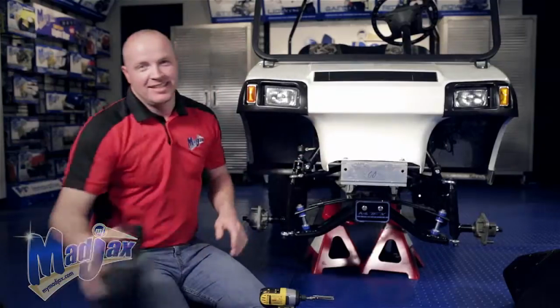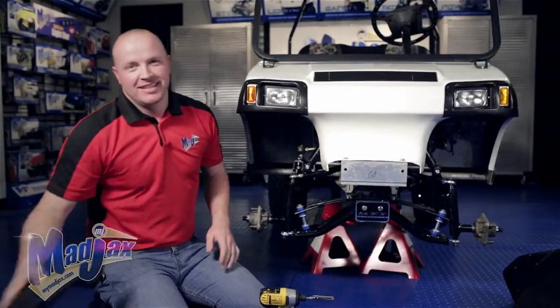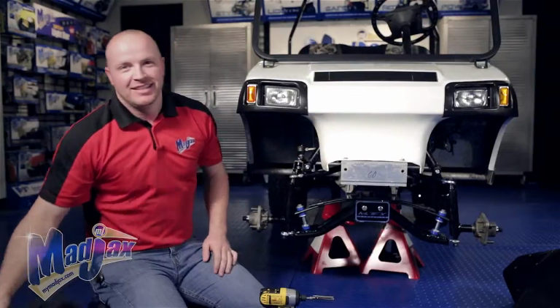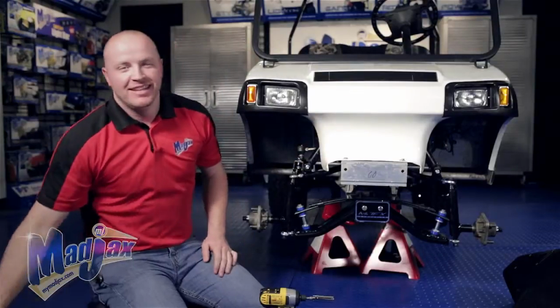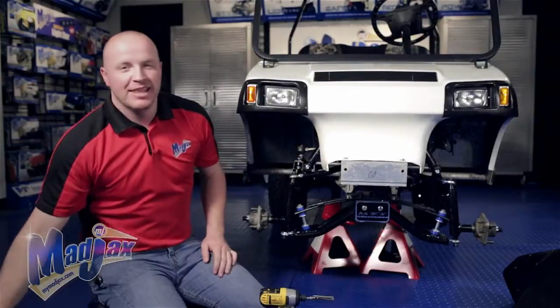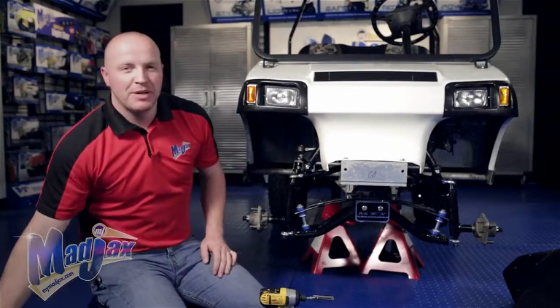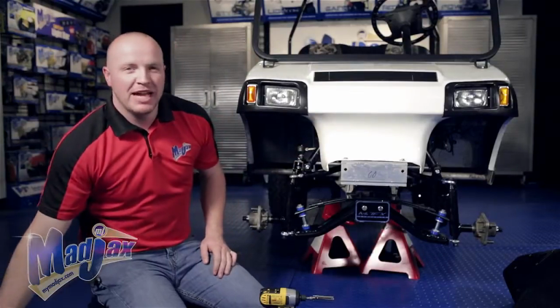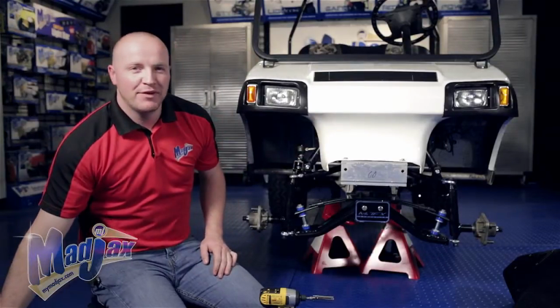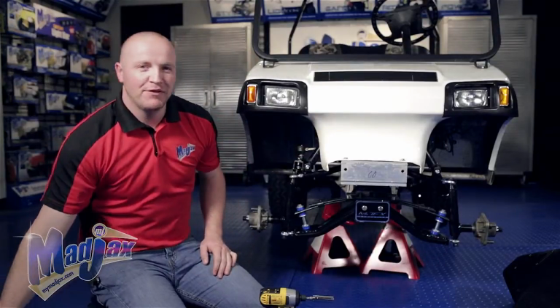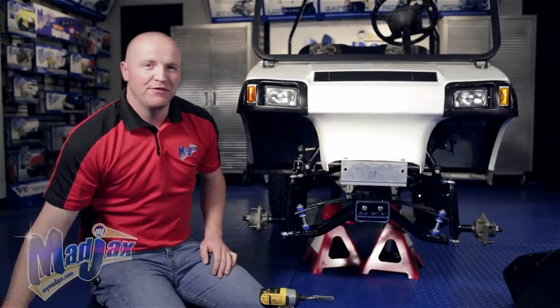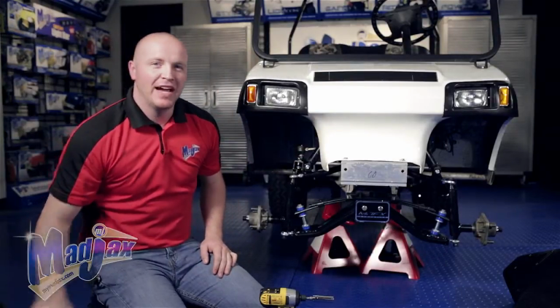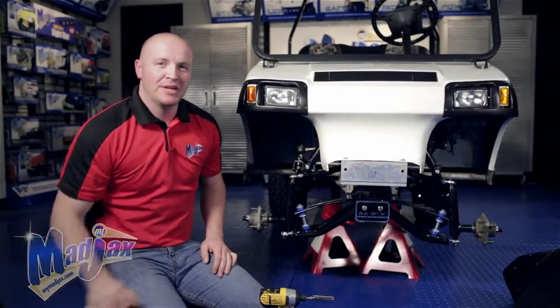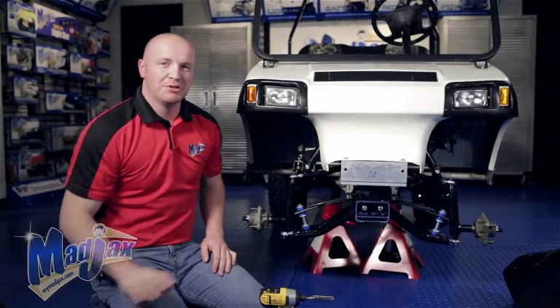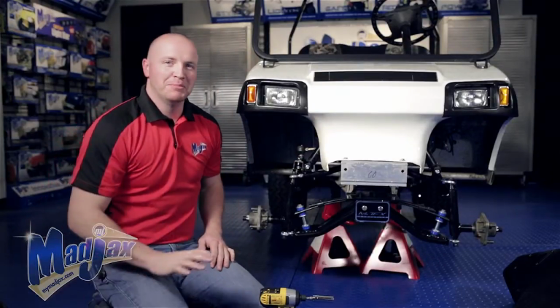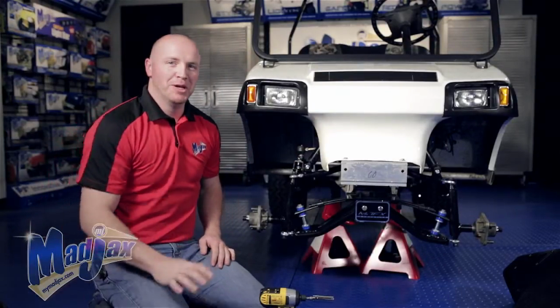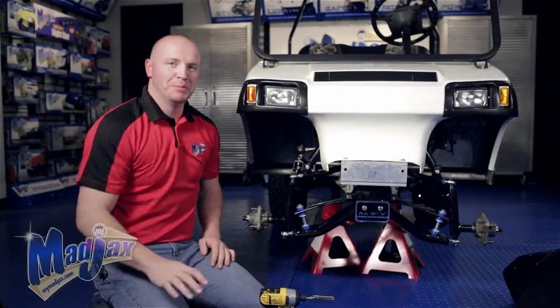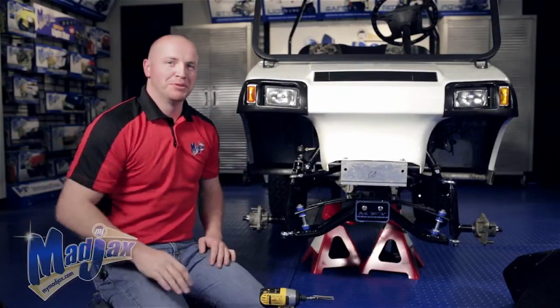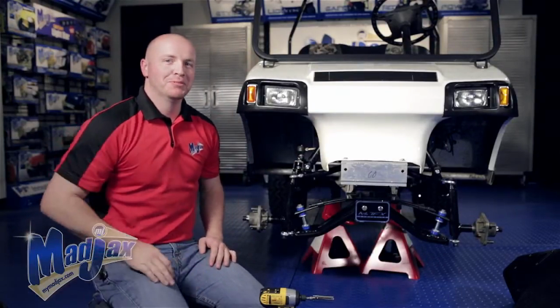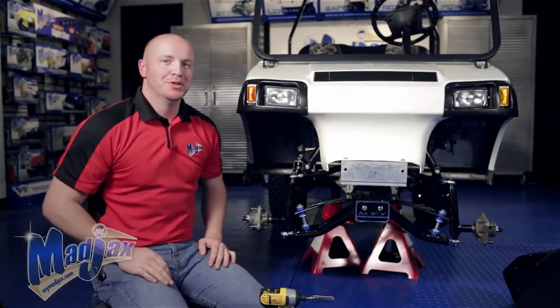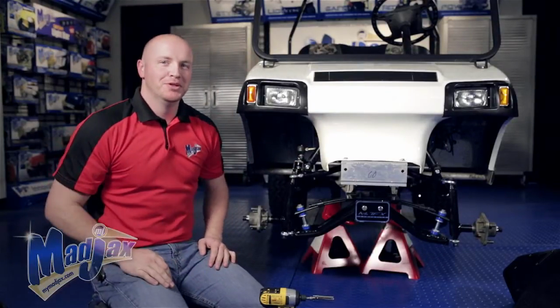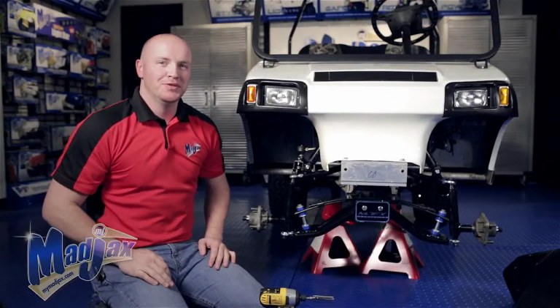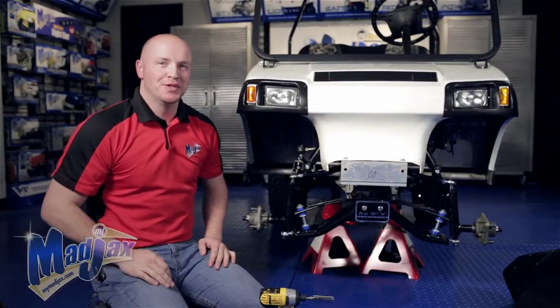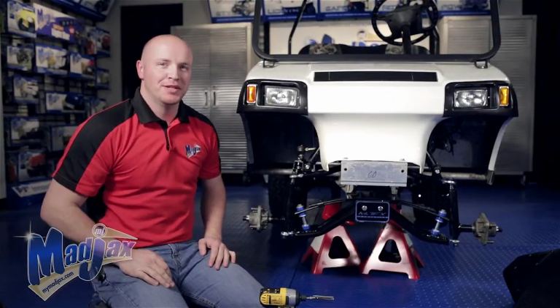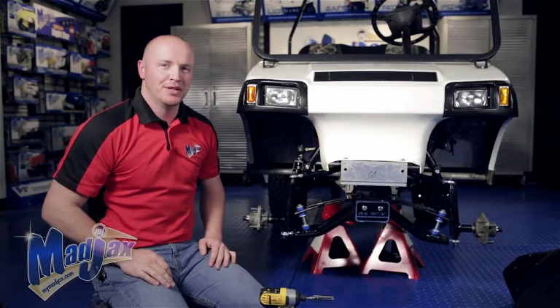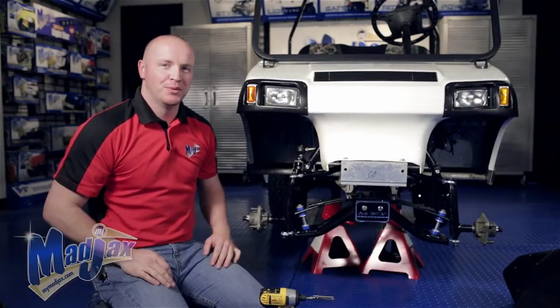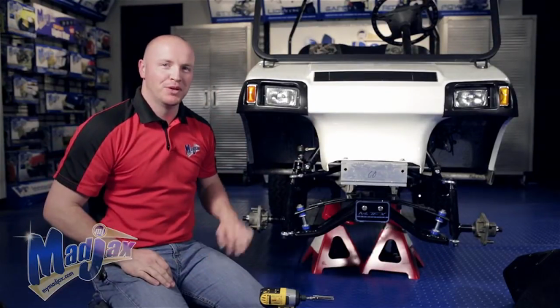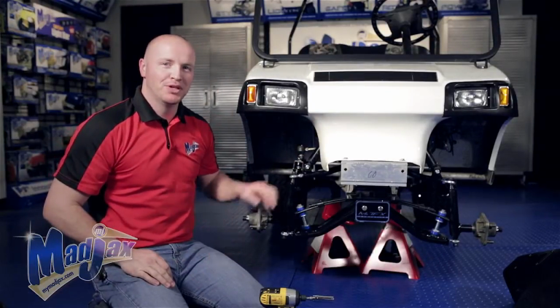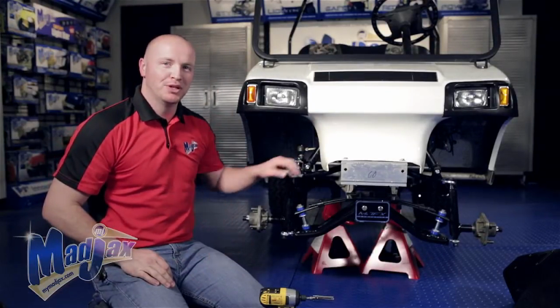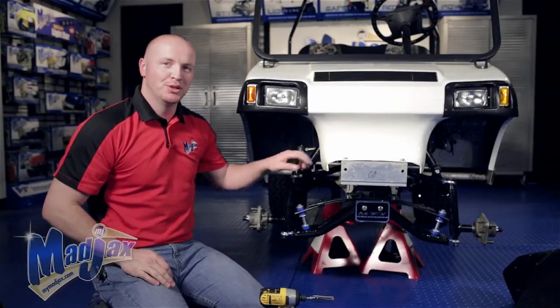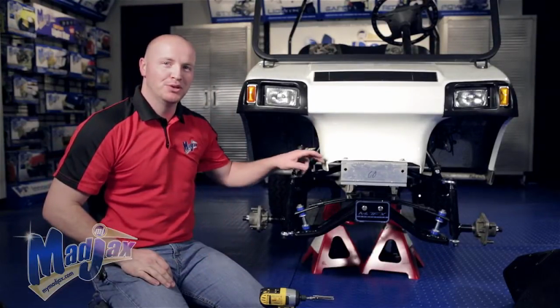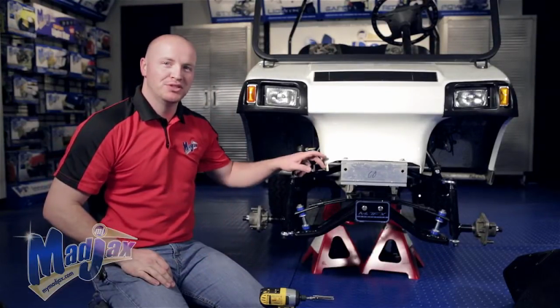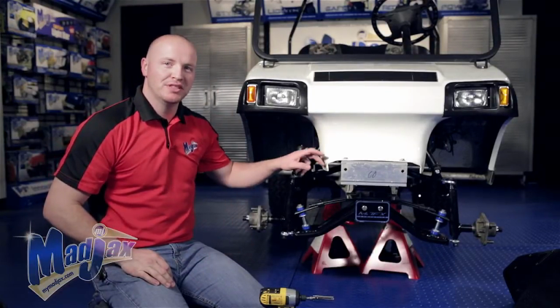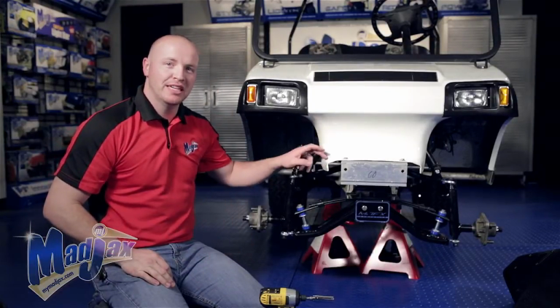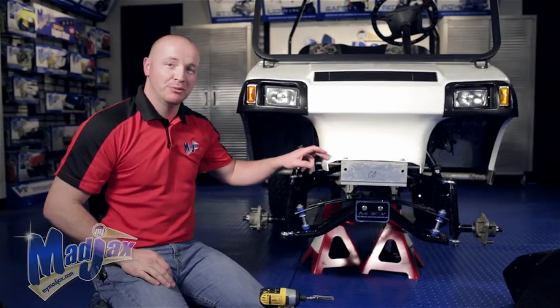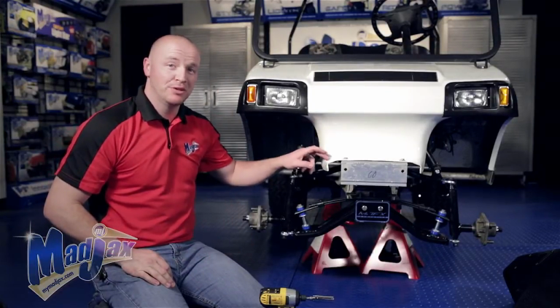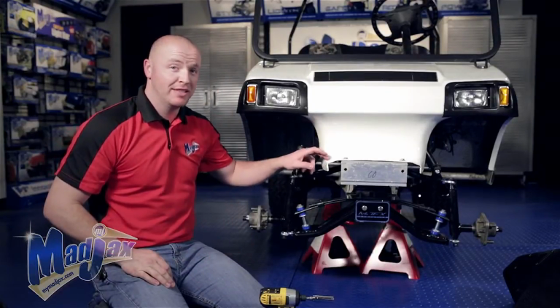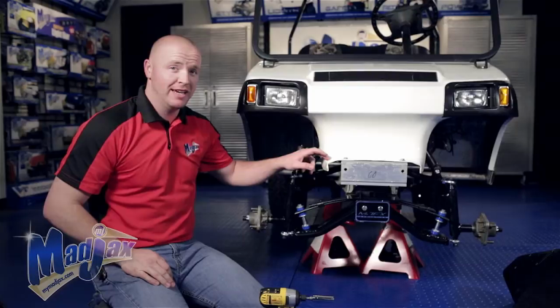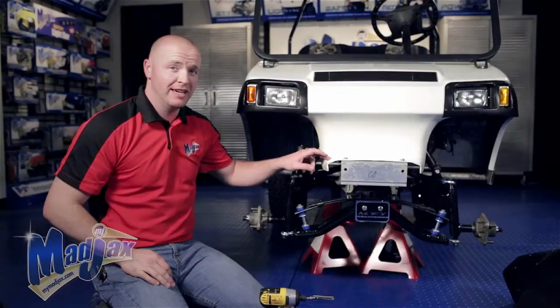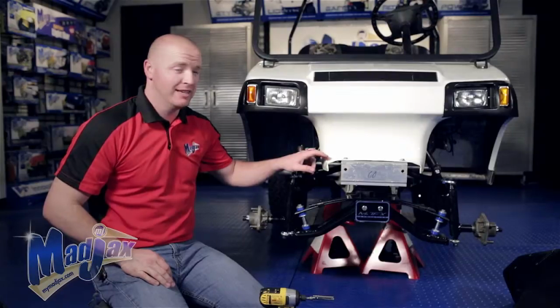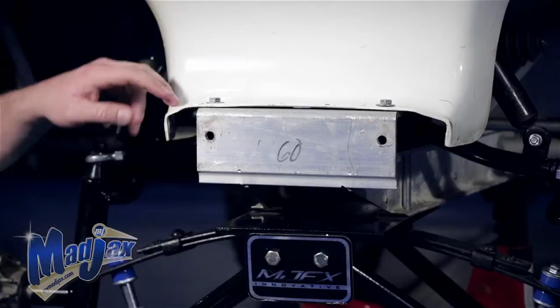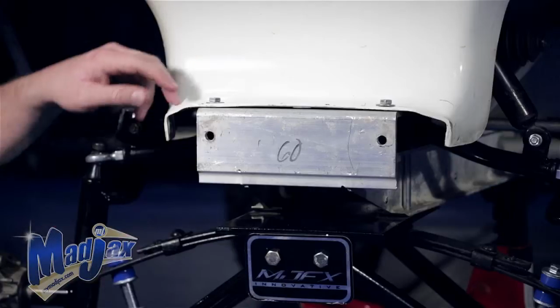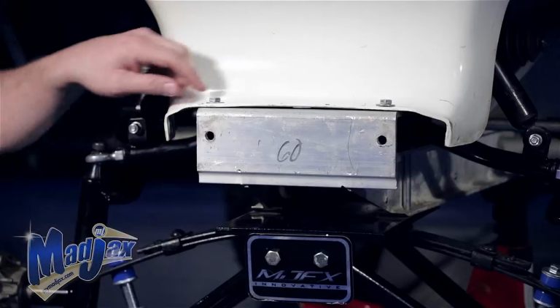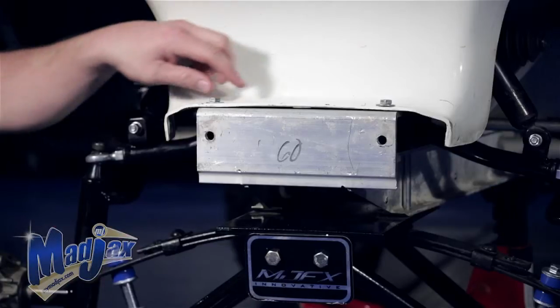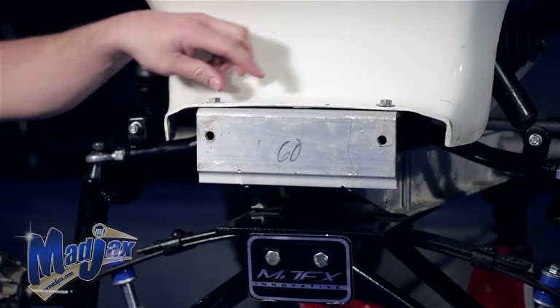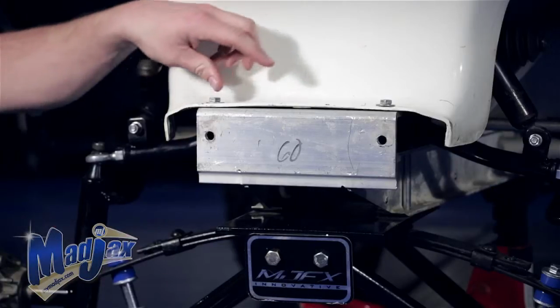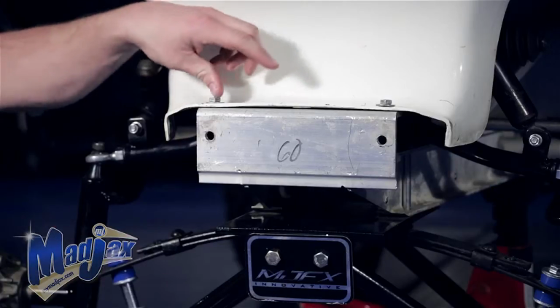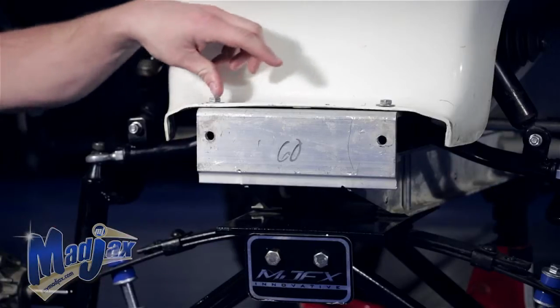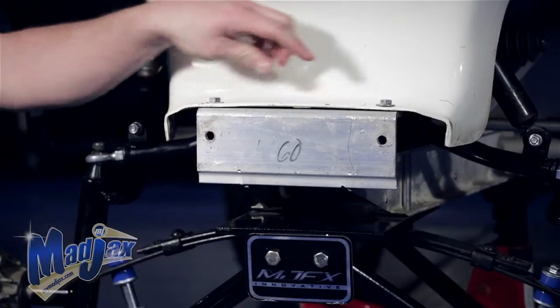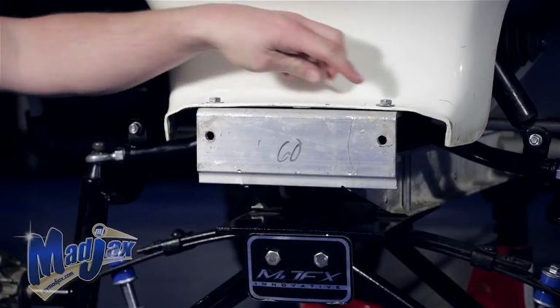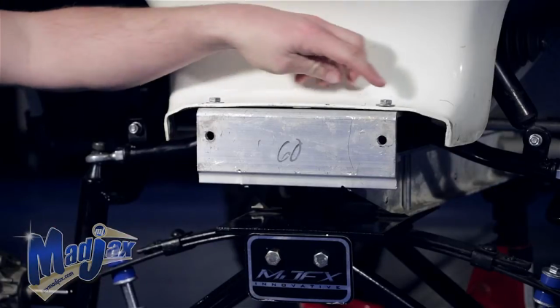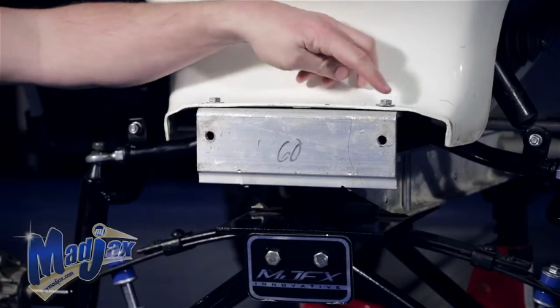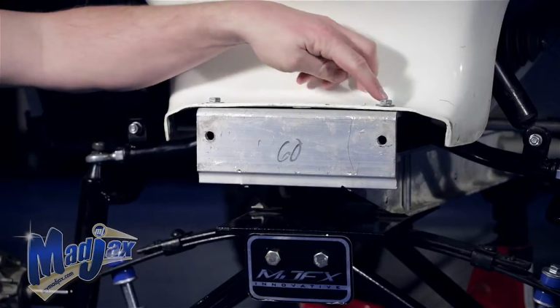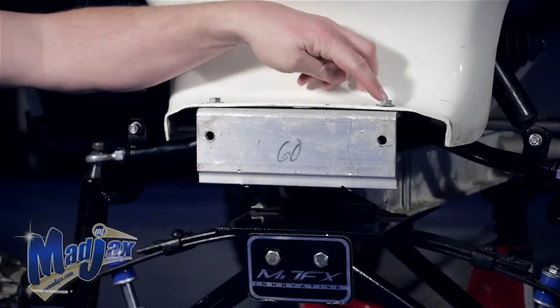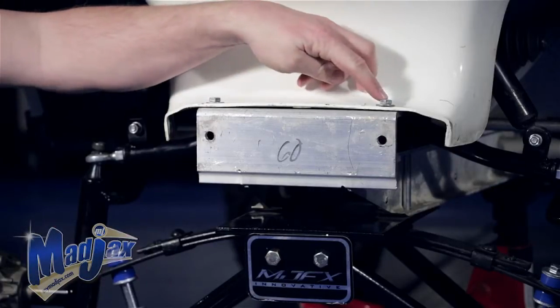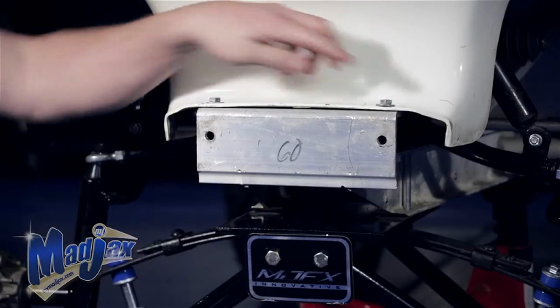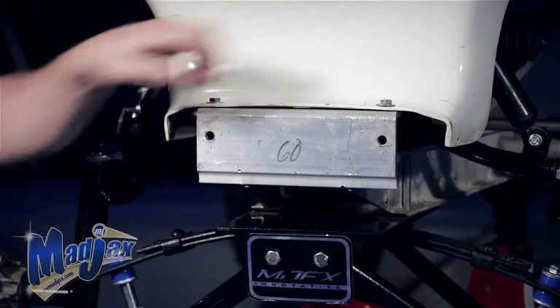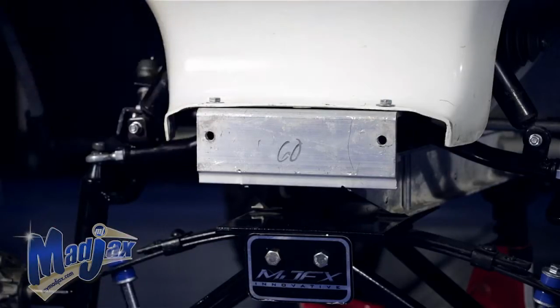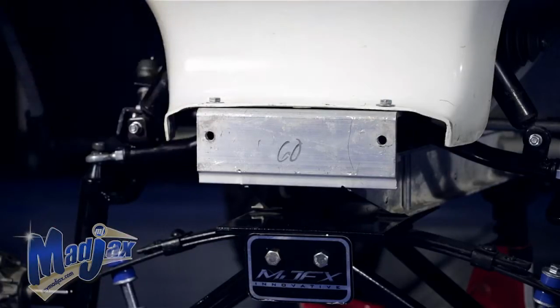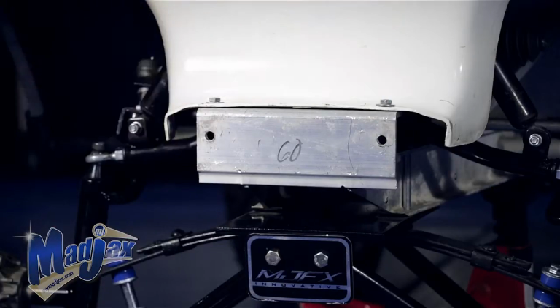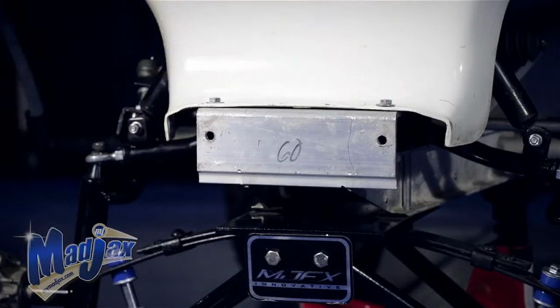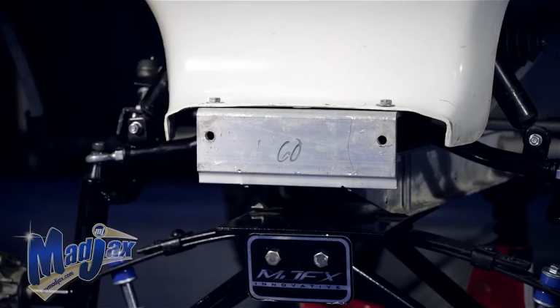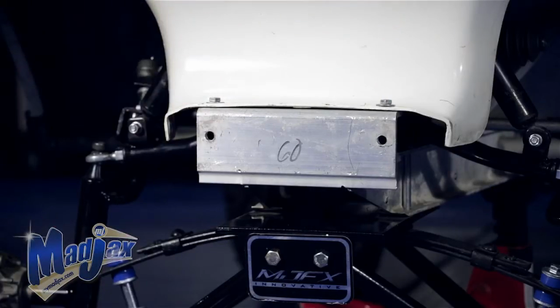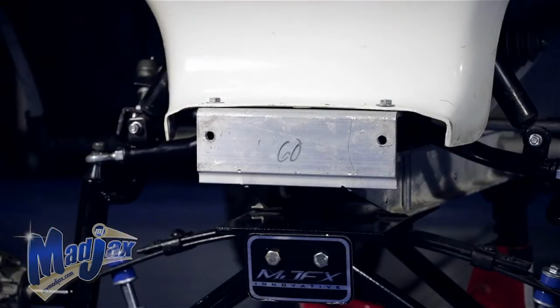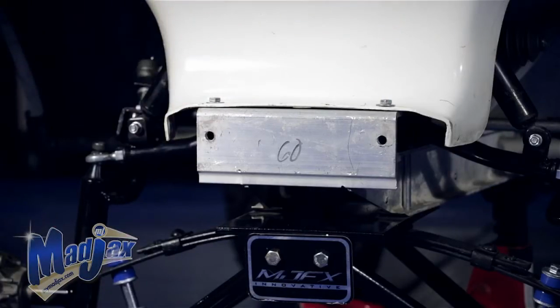Now that we have our factory bumper removed, we're going to loosen and retain the two bolts on the top of the frame.